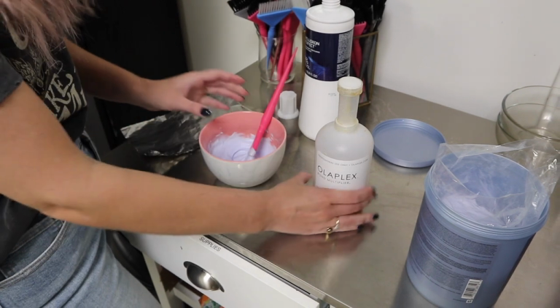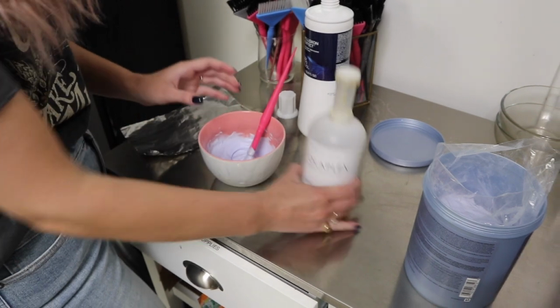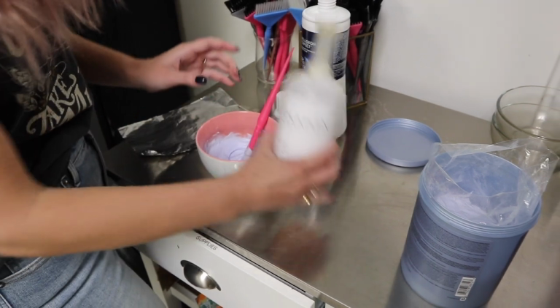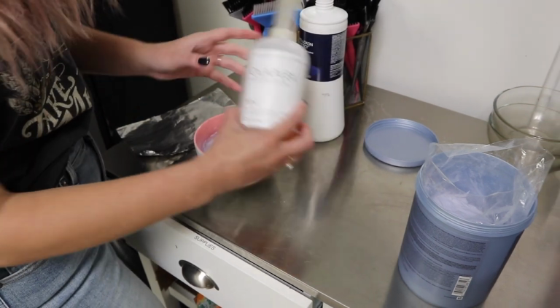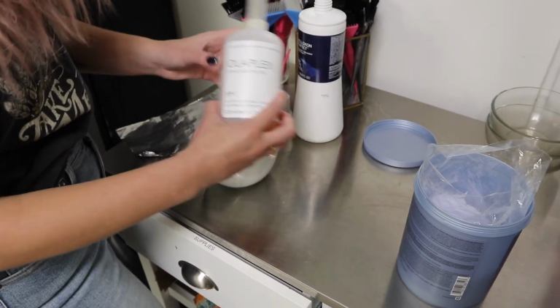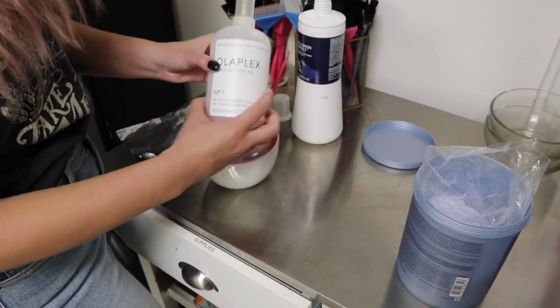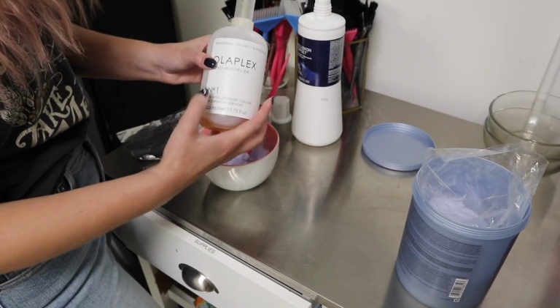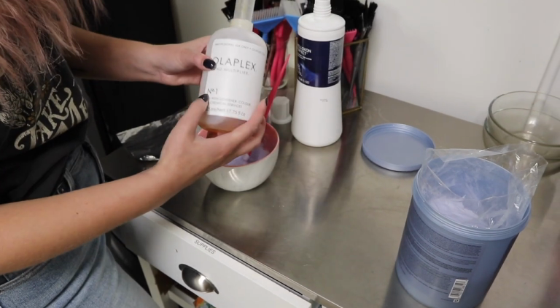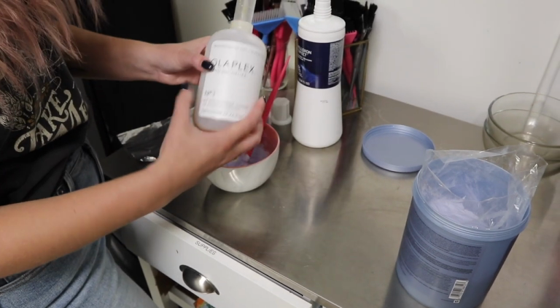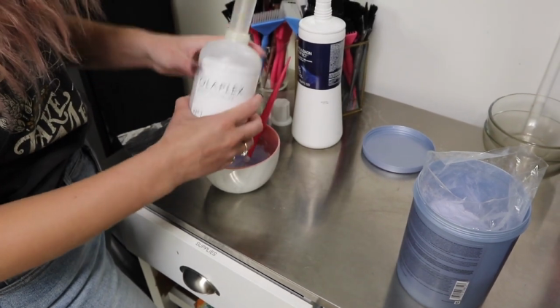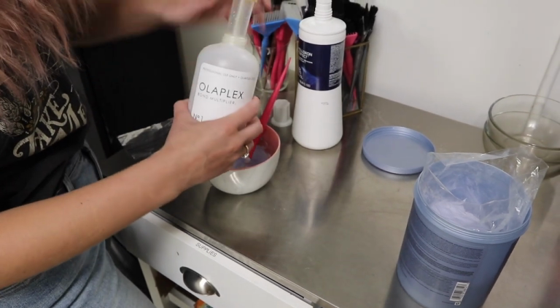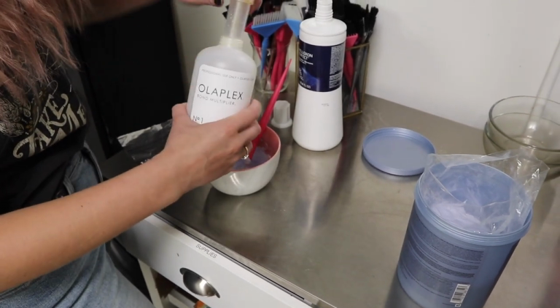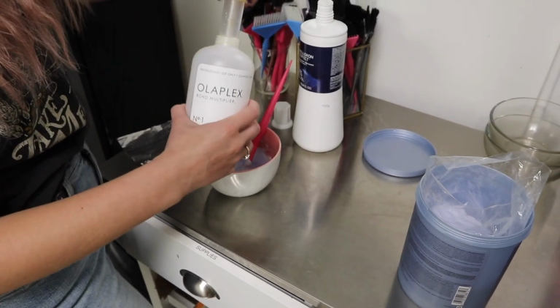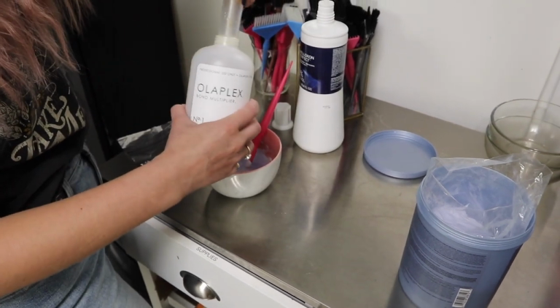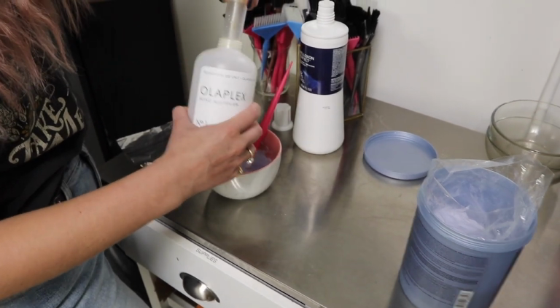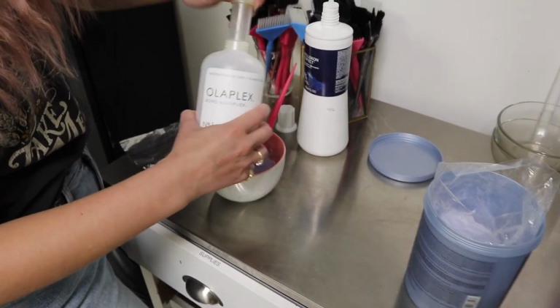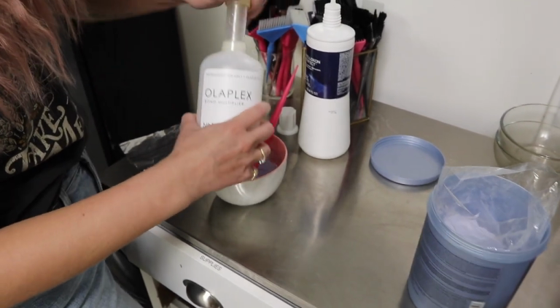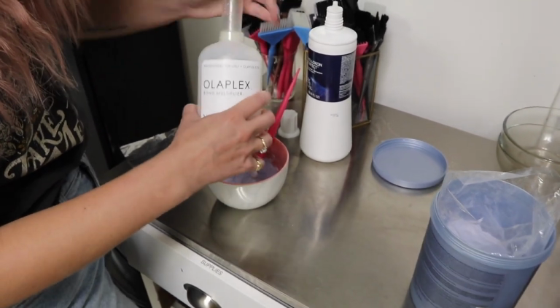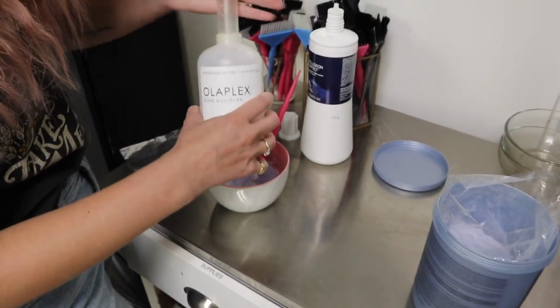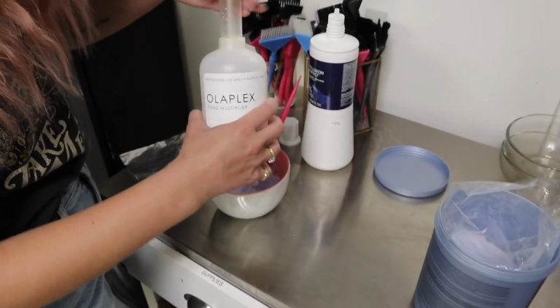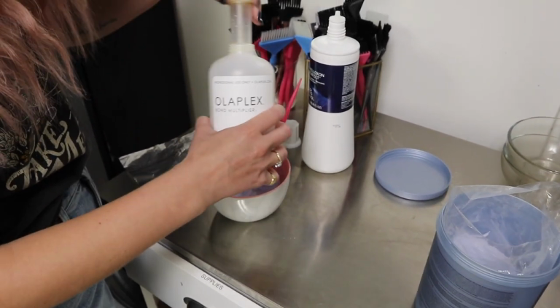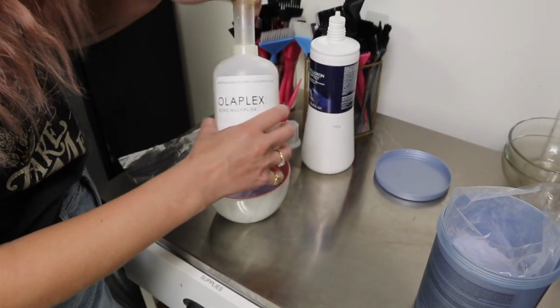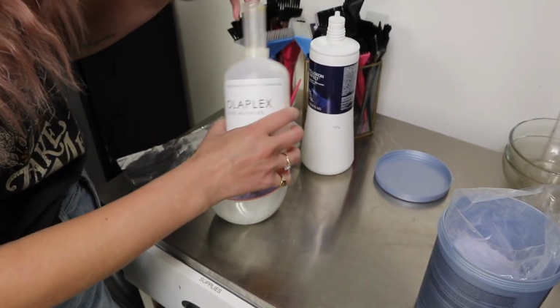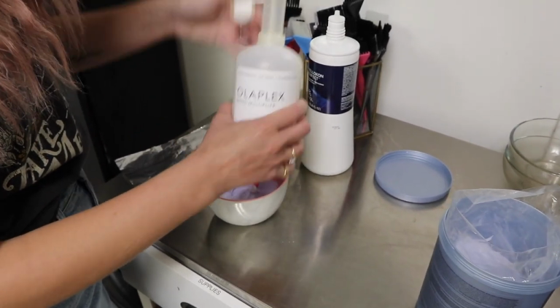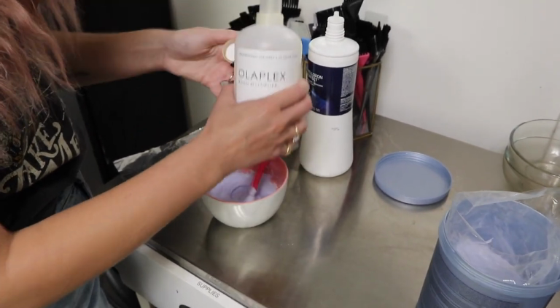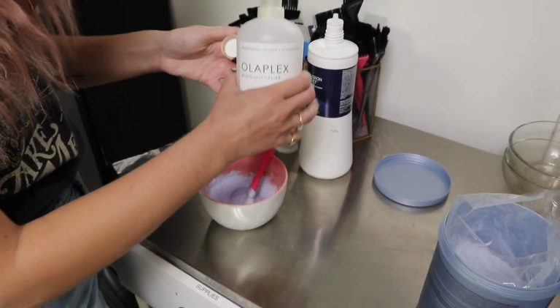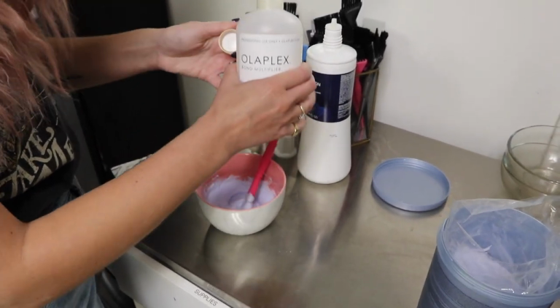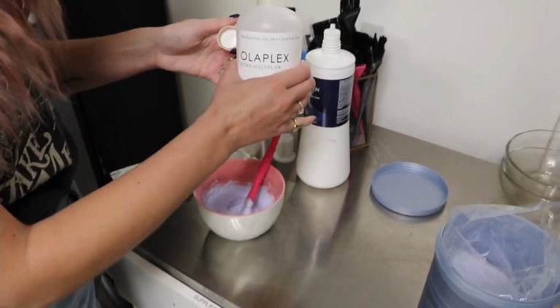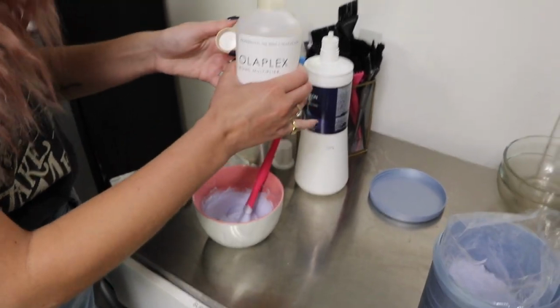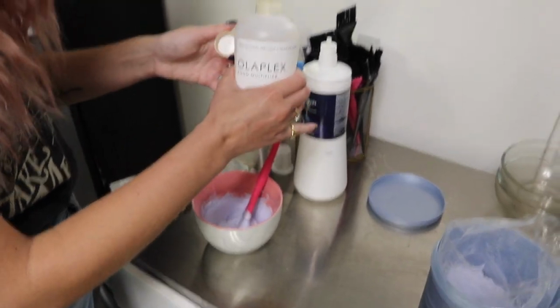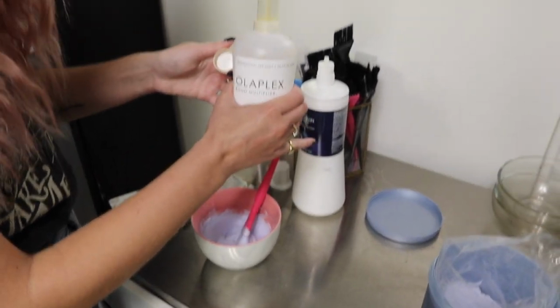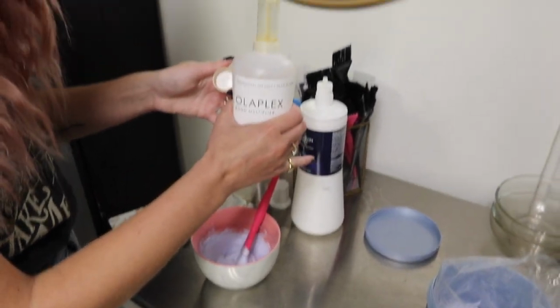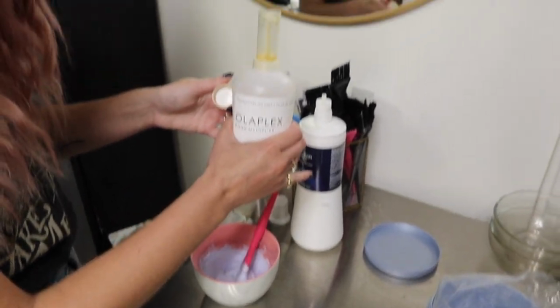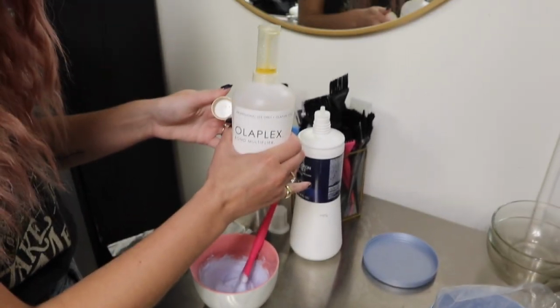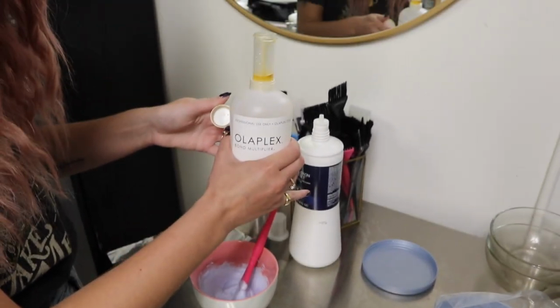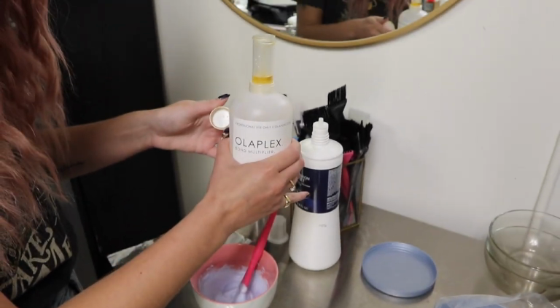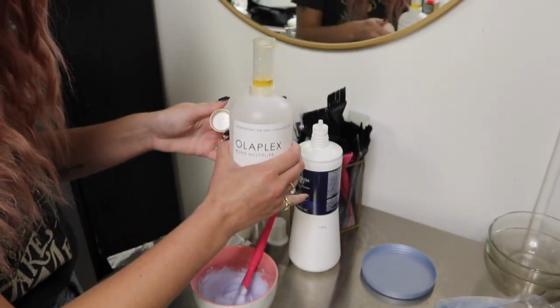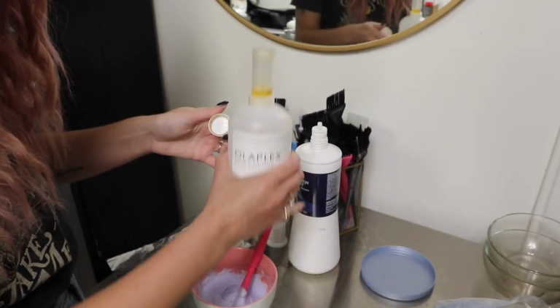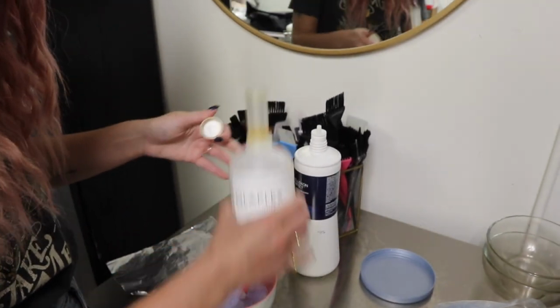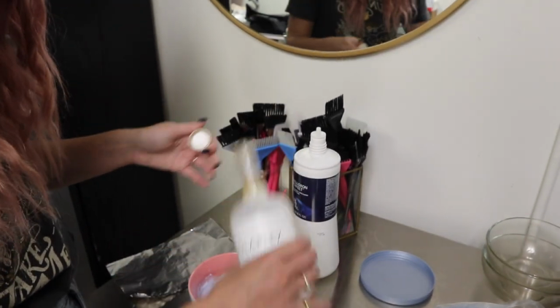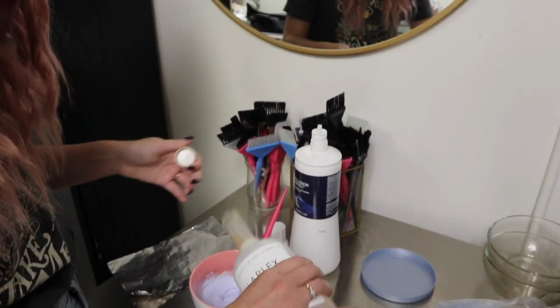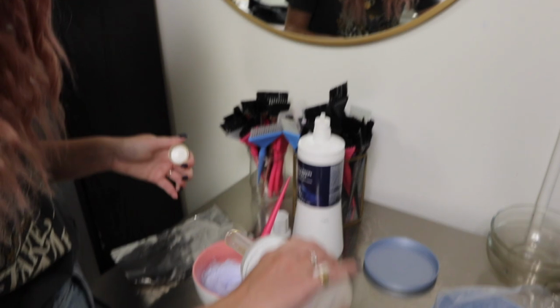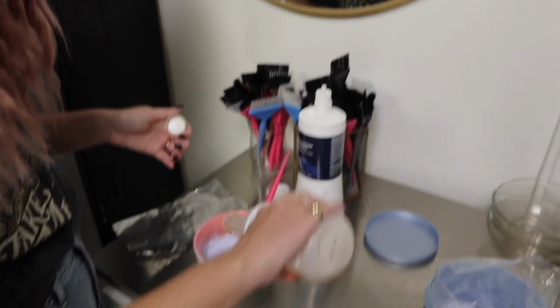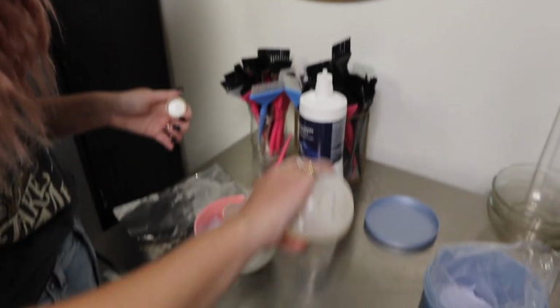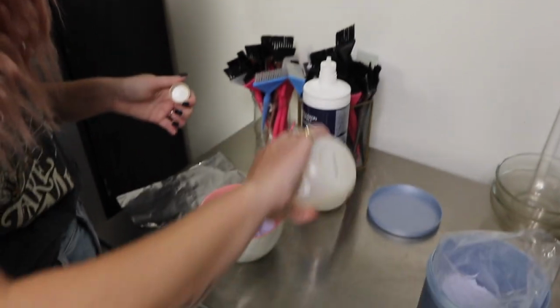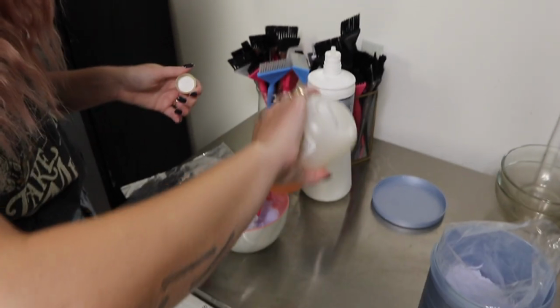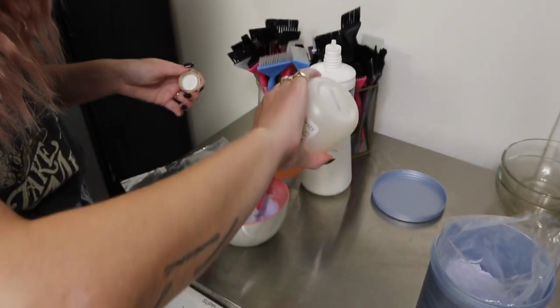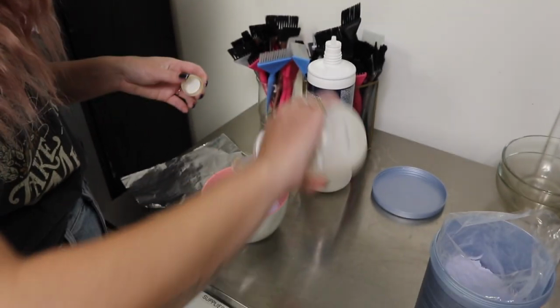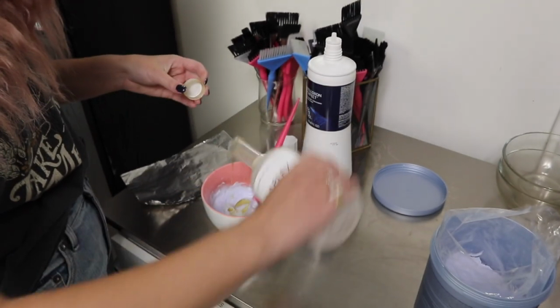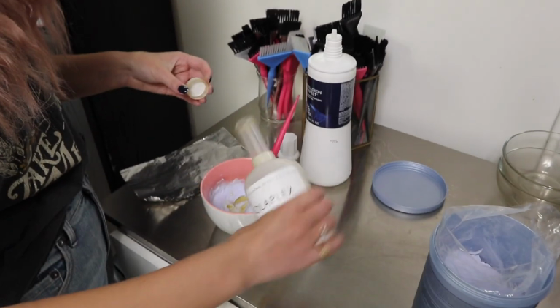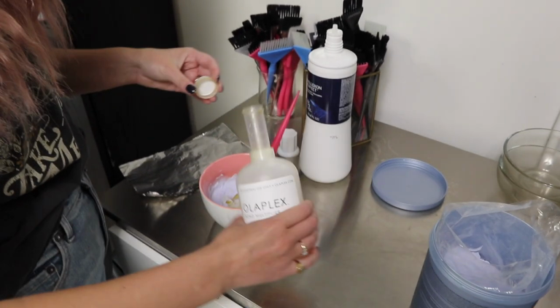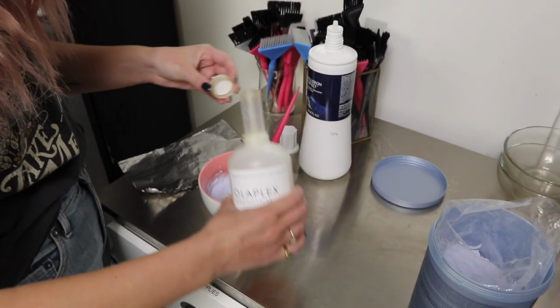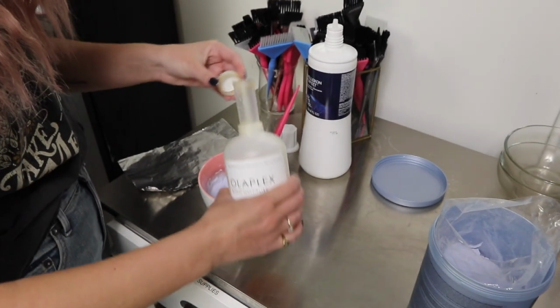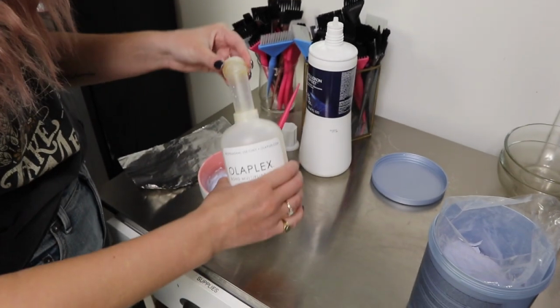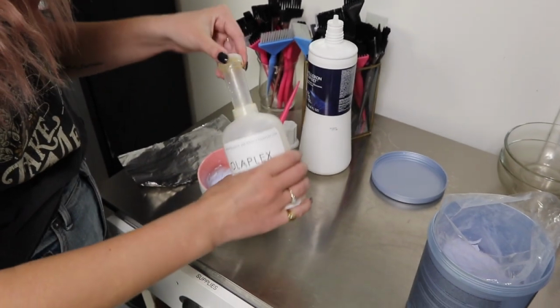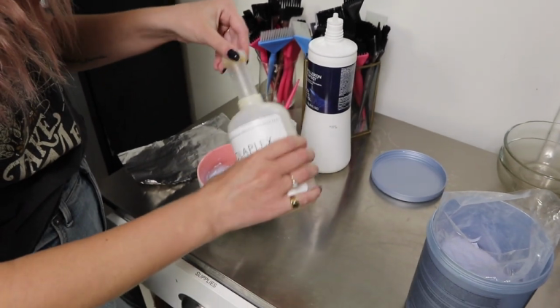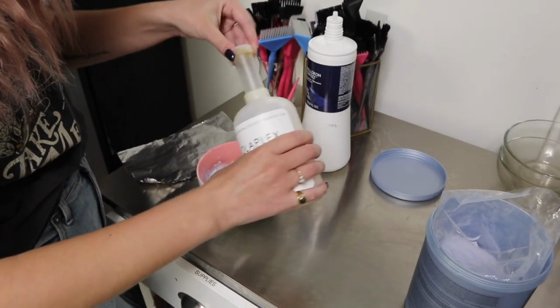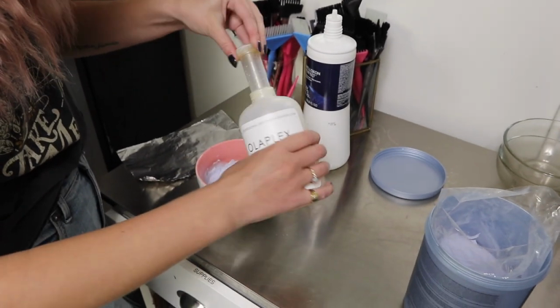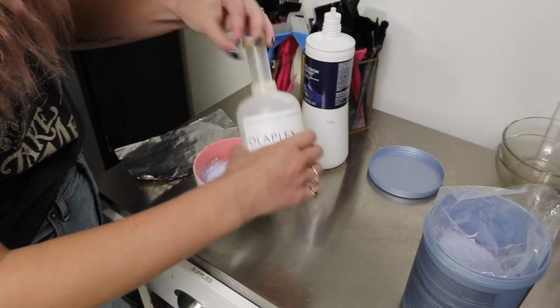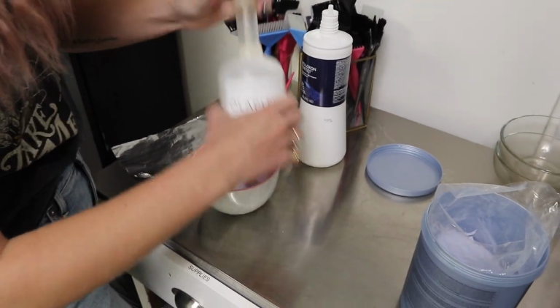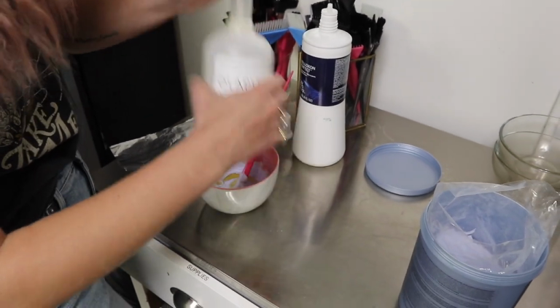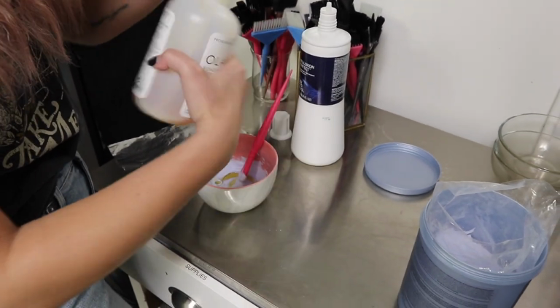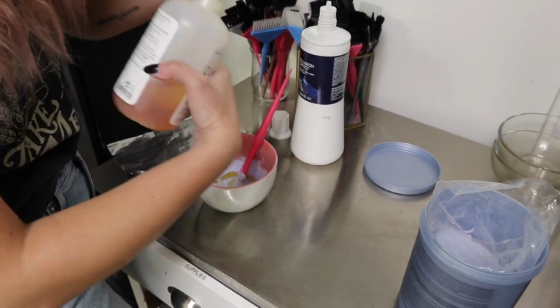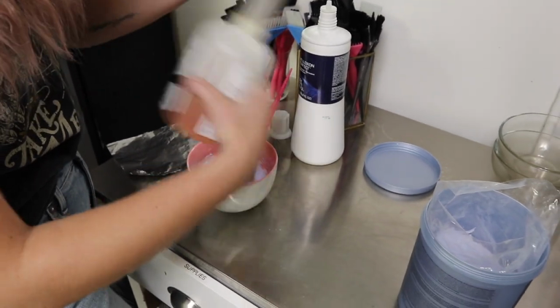I will put in a little bit of Olaplex as well just to help ensure the health of her hair, since we know it's probably not in the greatest quality.